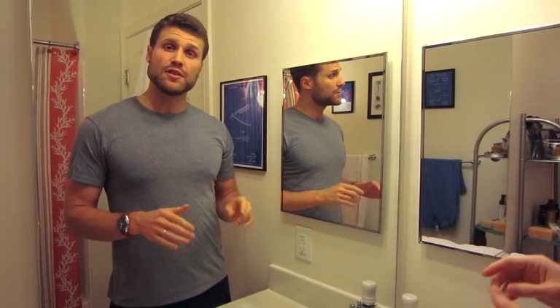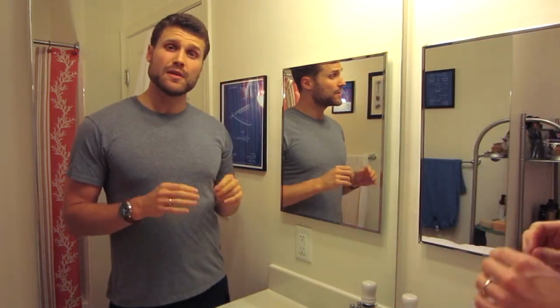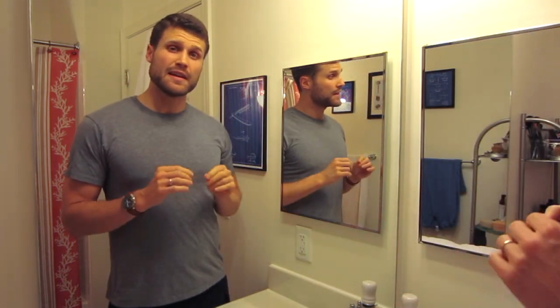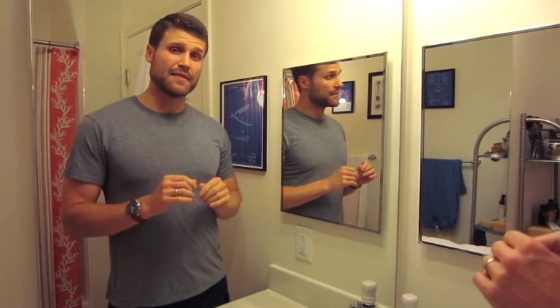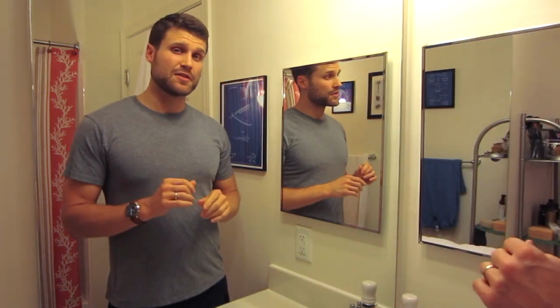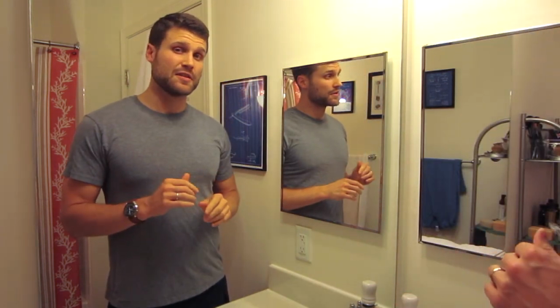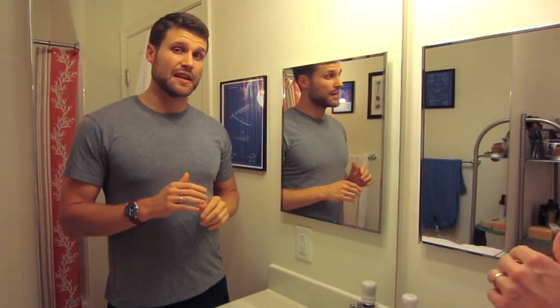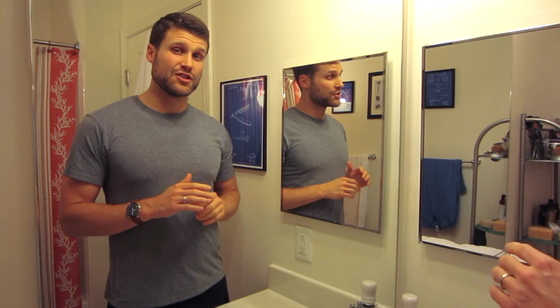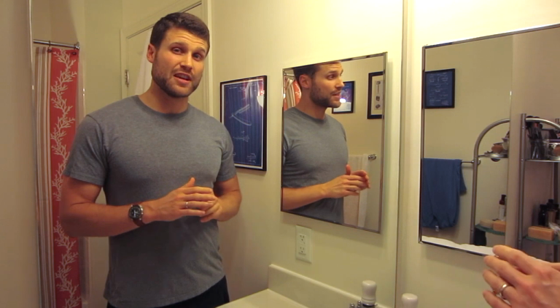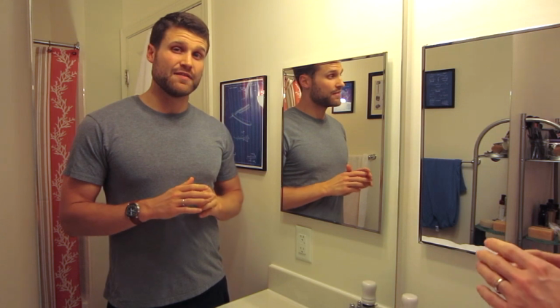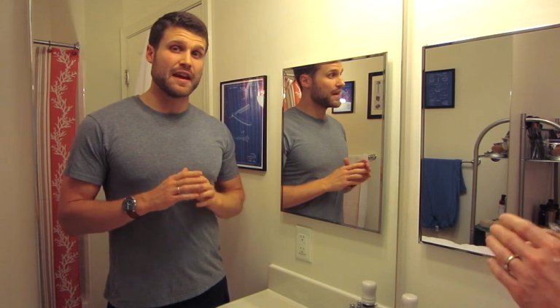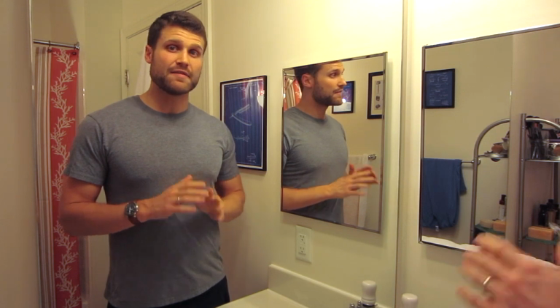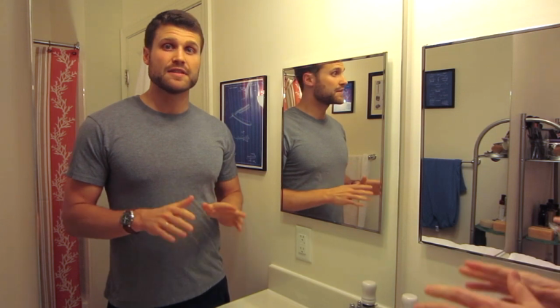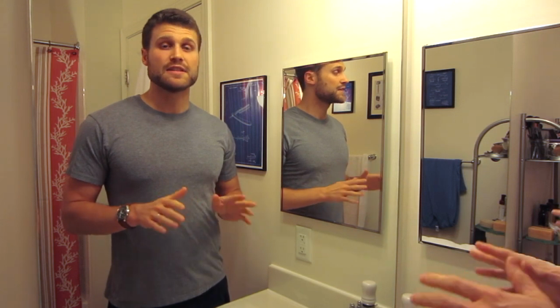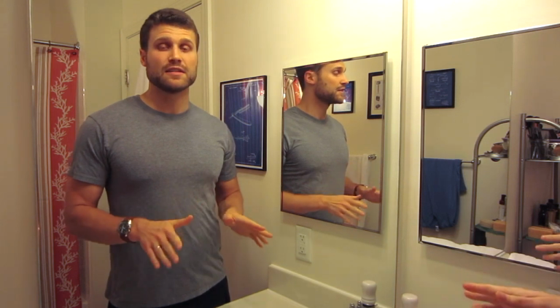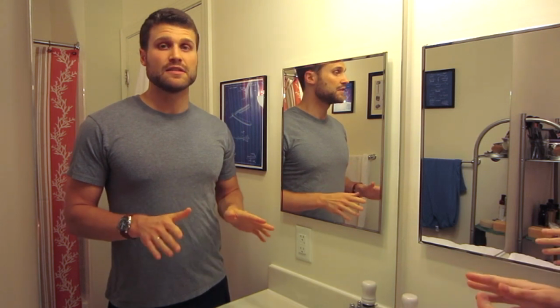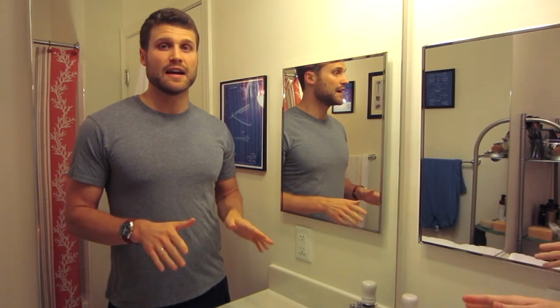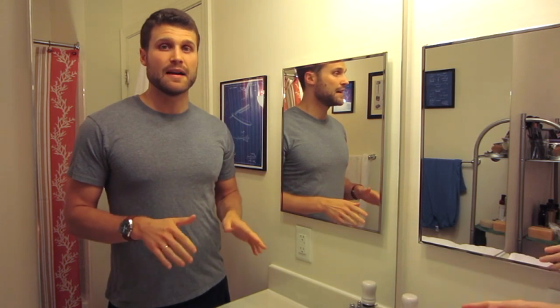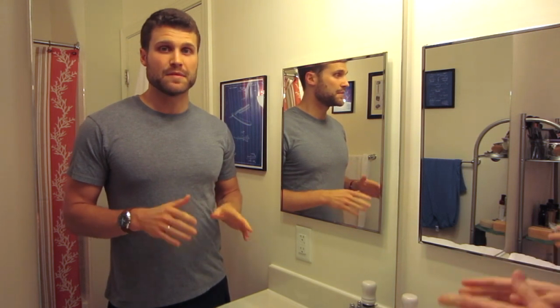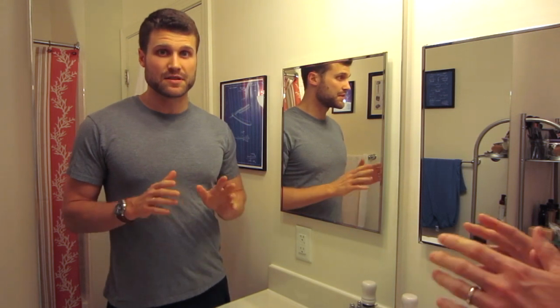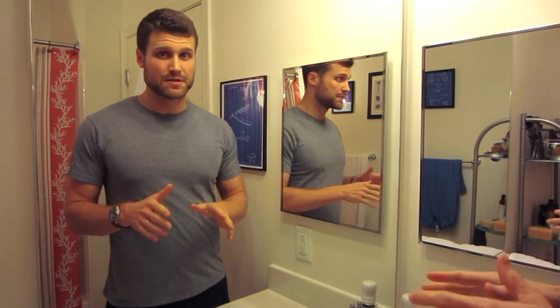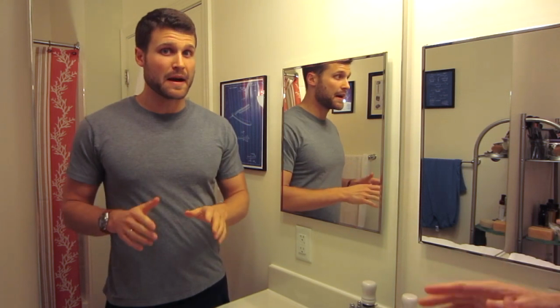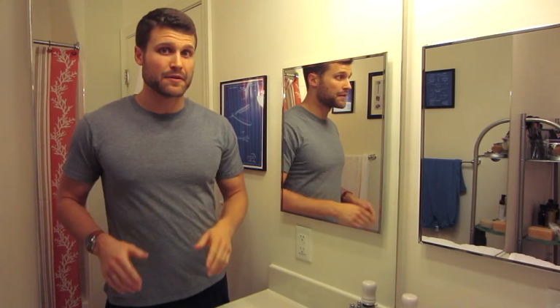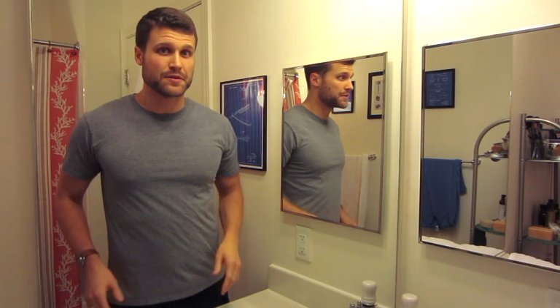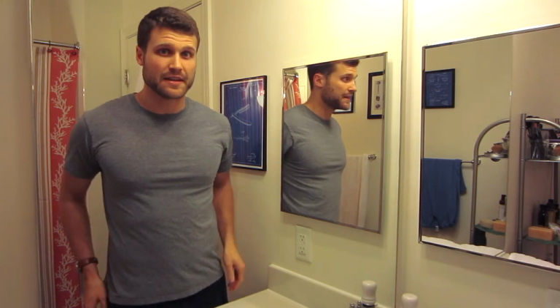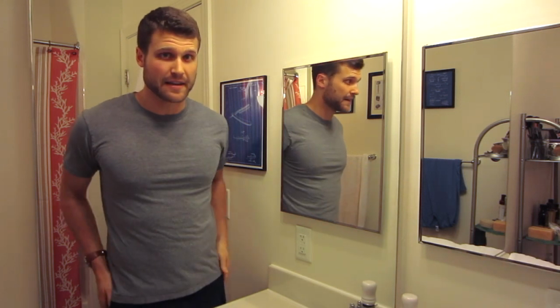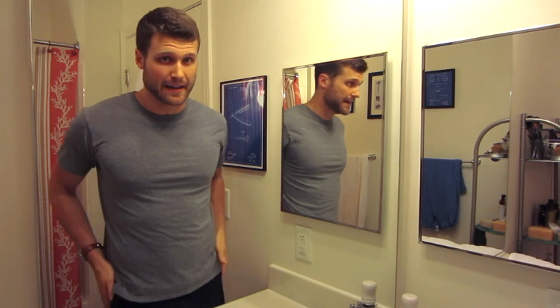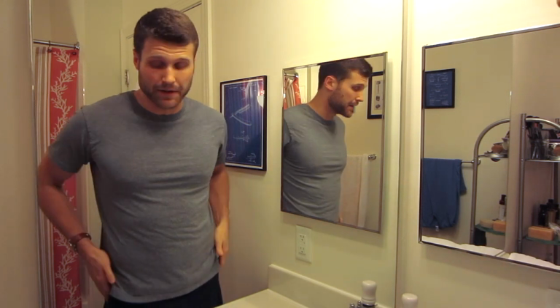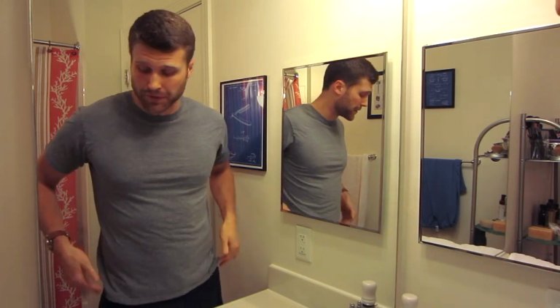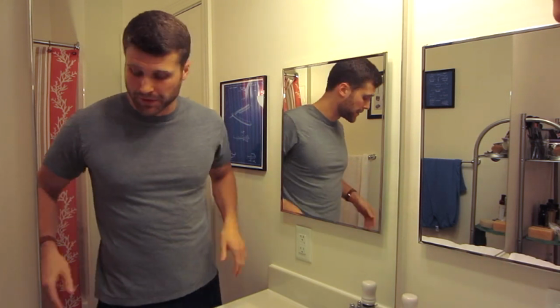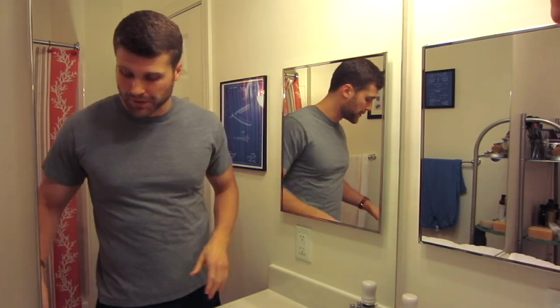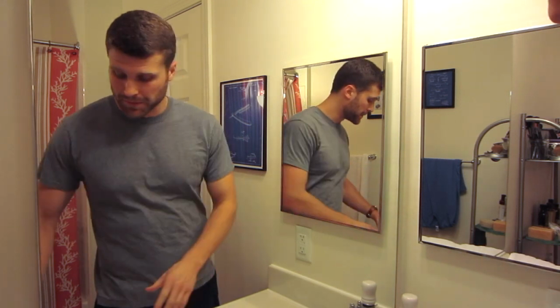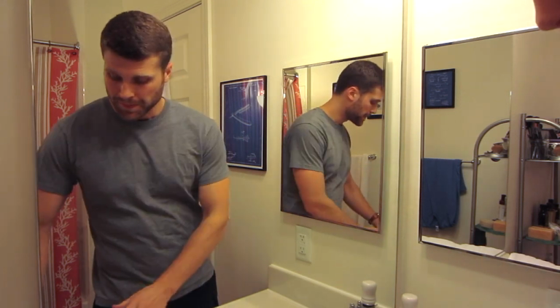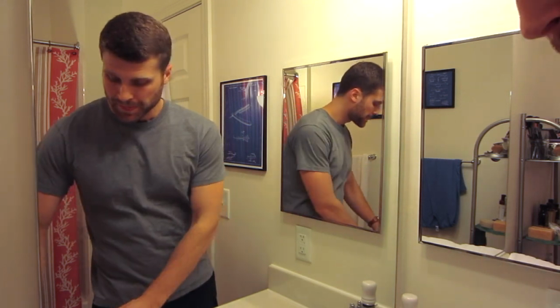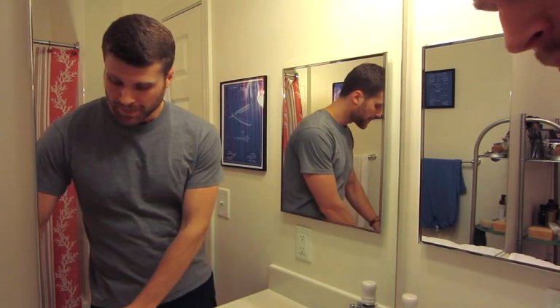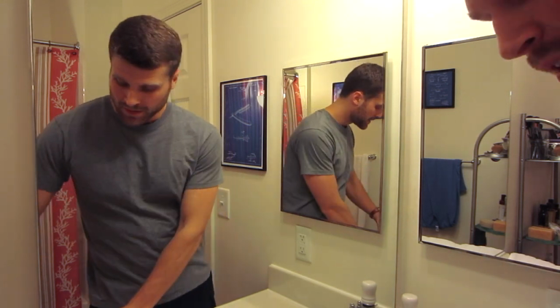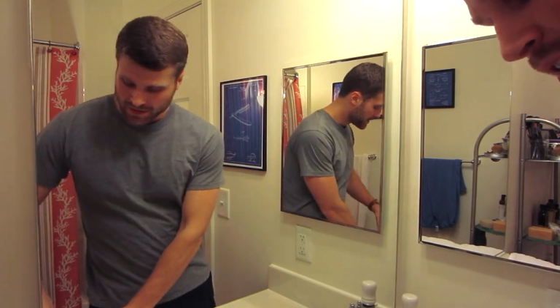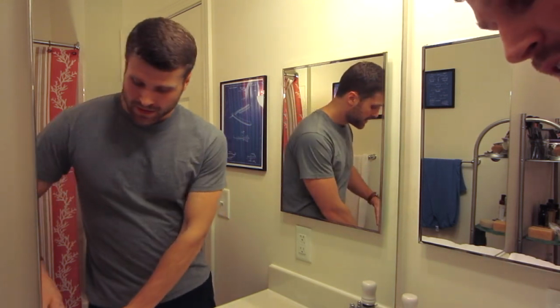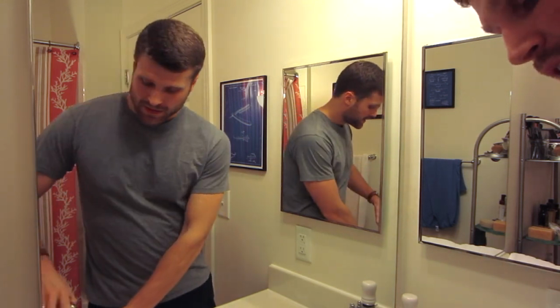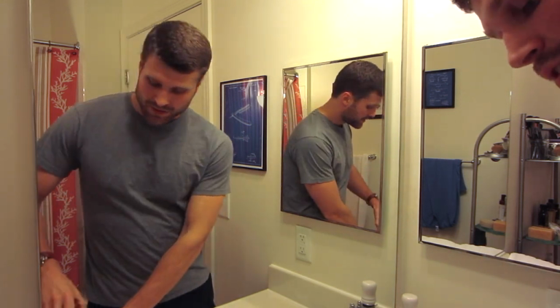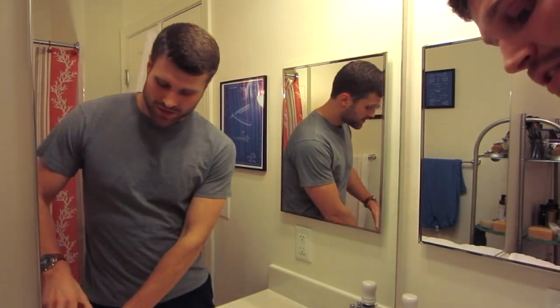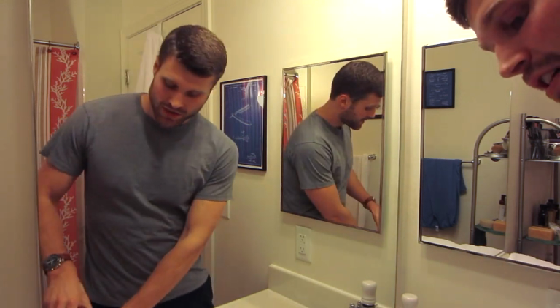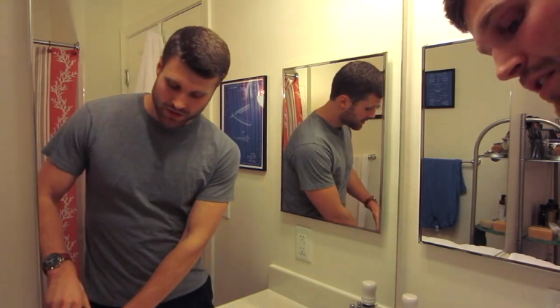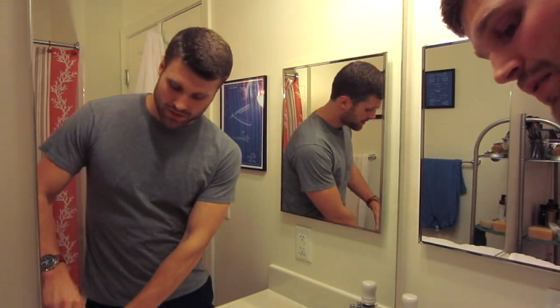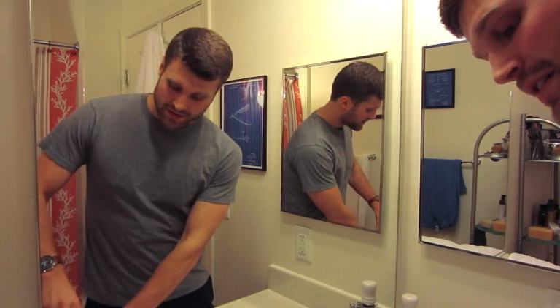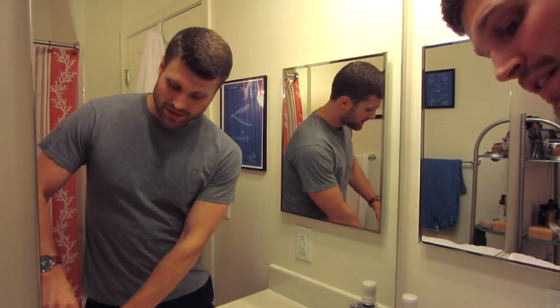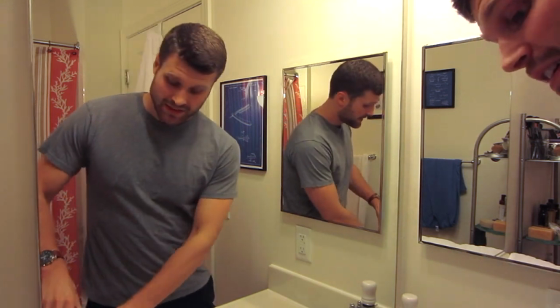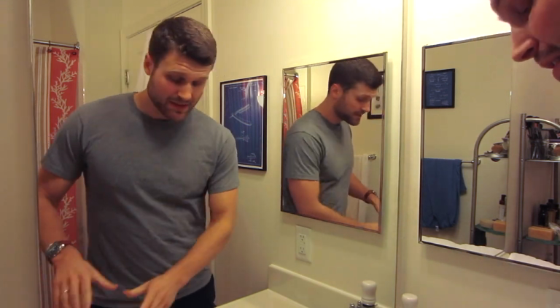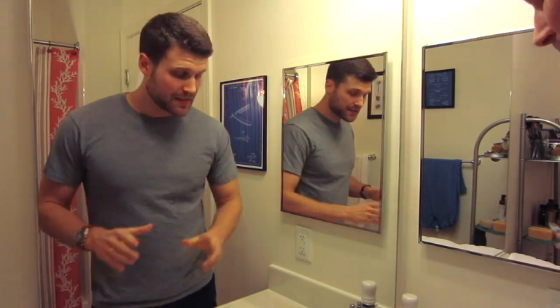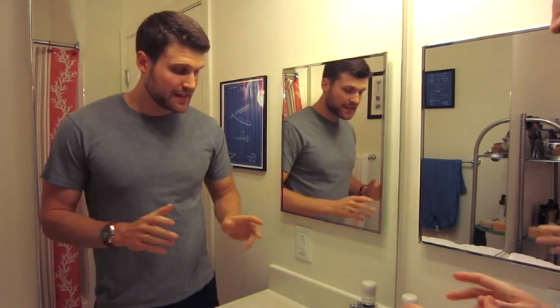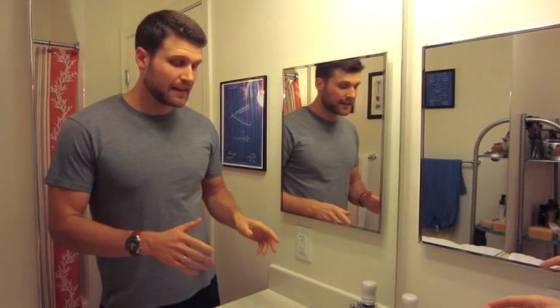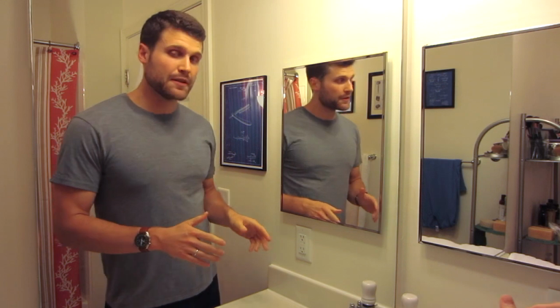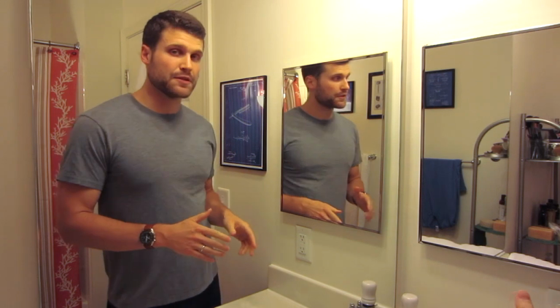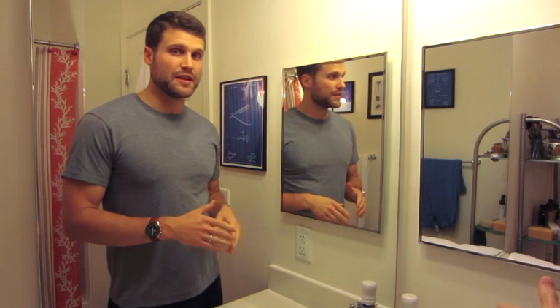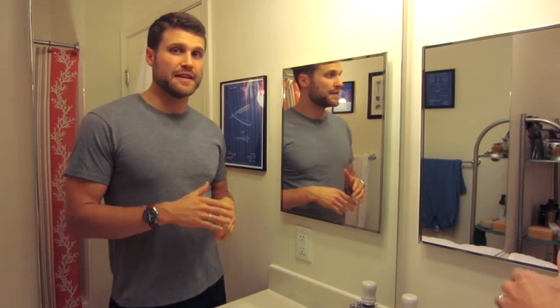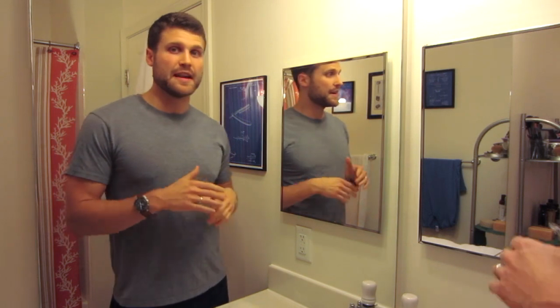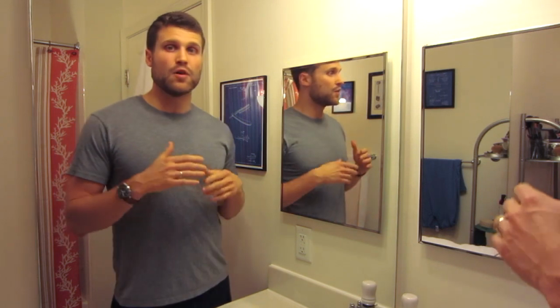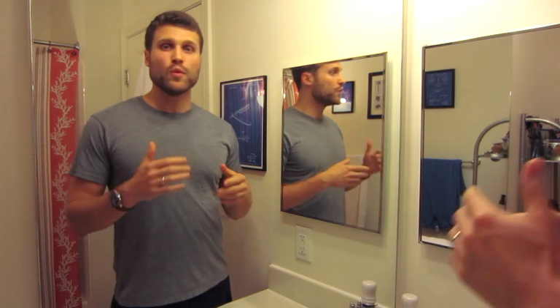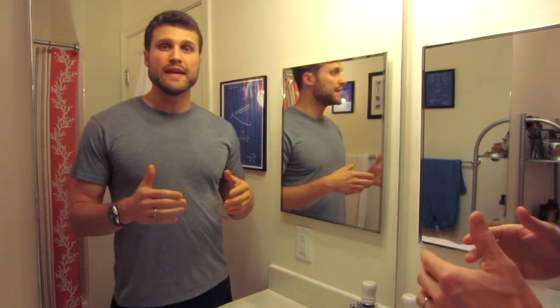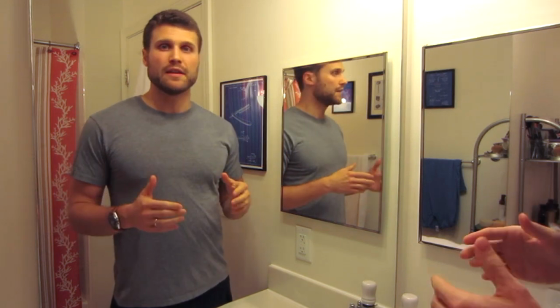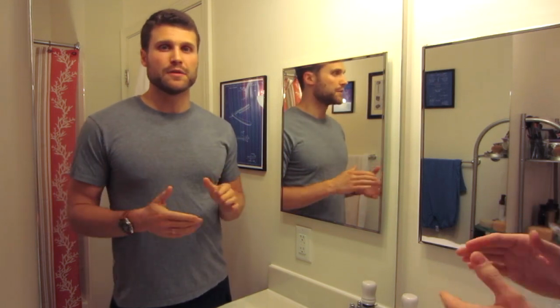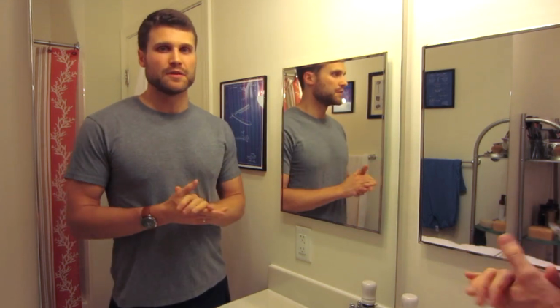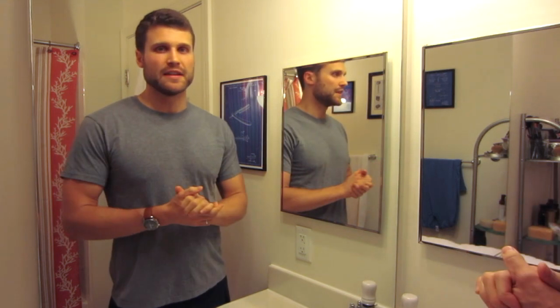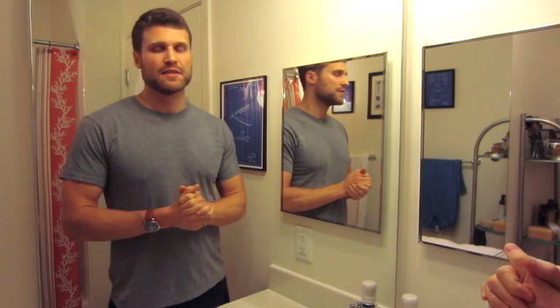So I dip it in the rubbing alcohol, re-tighten it, and hang it up on my shaving stand. That's it — I do this after every single shave. That's the daily routine.